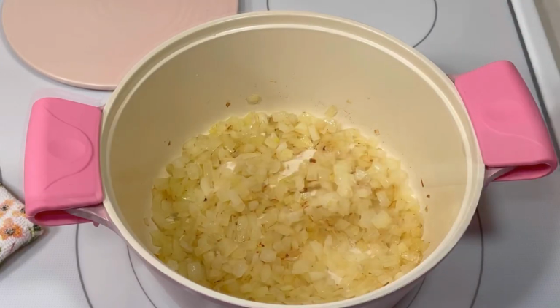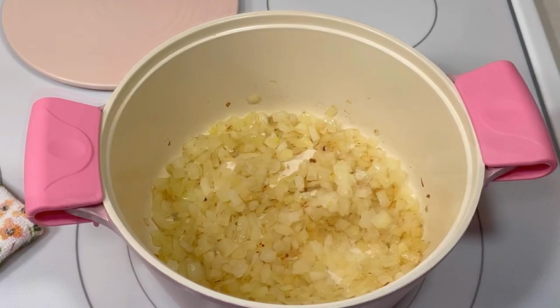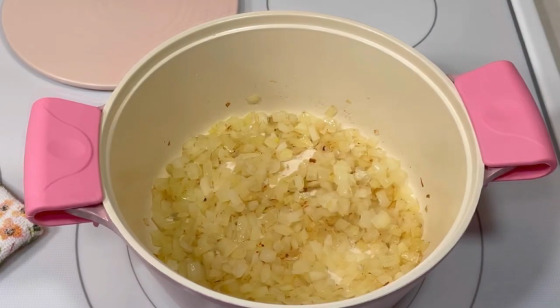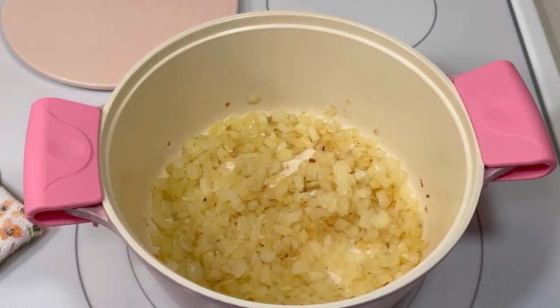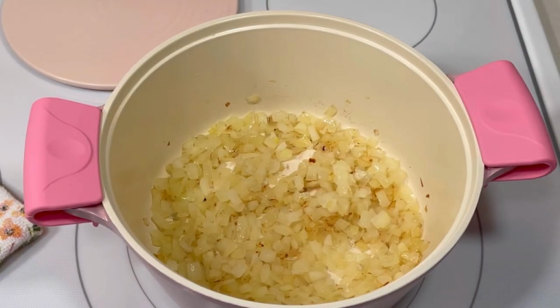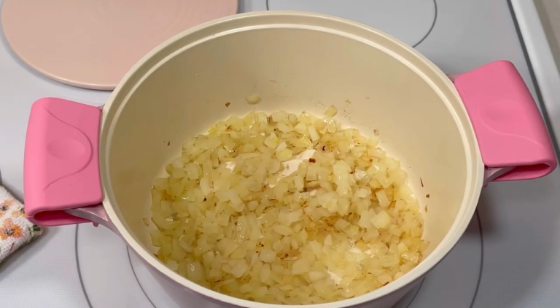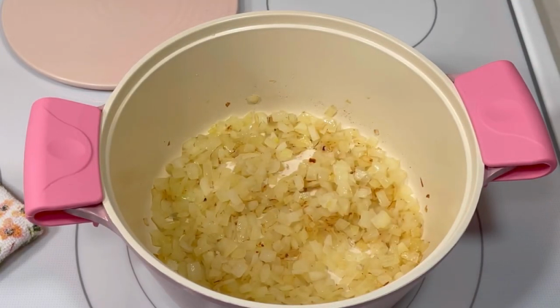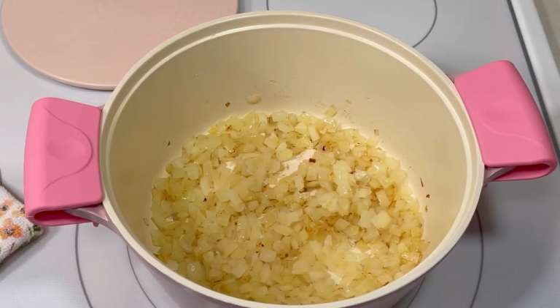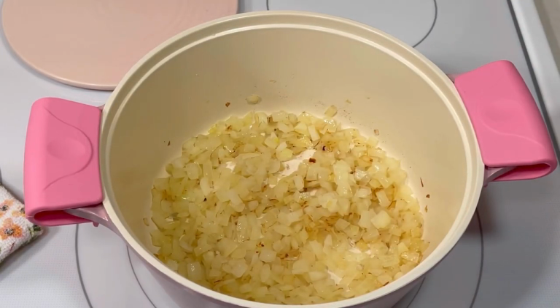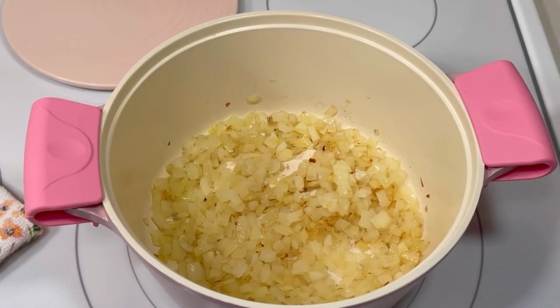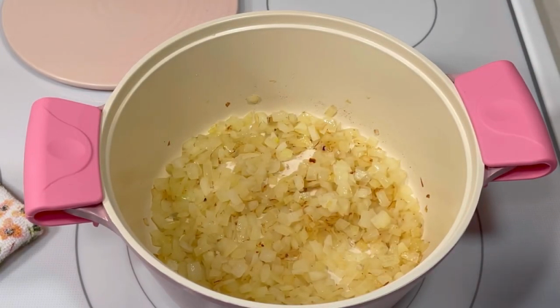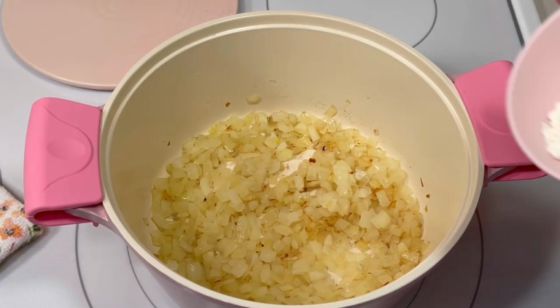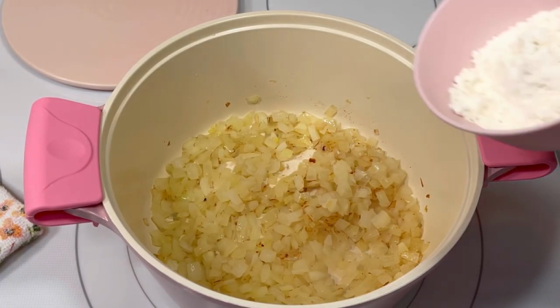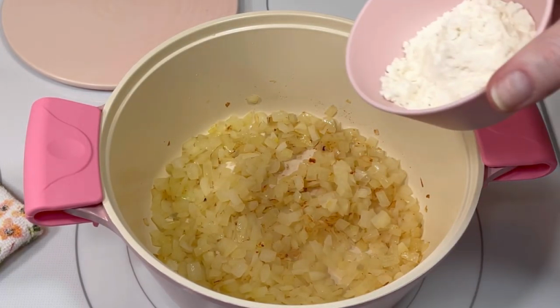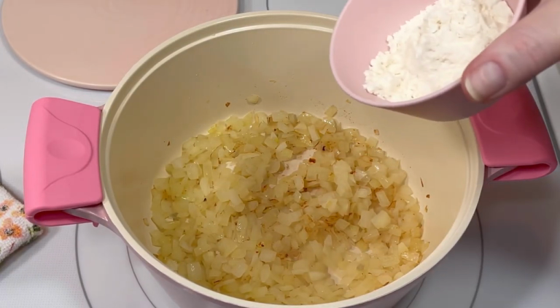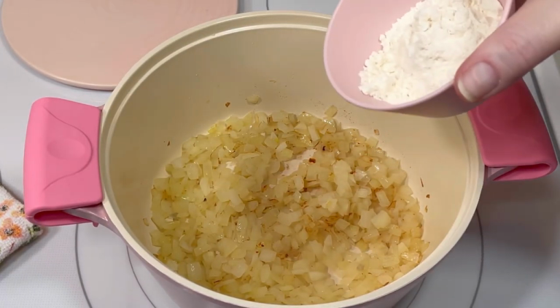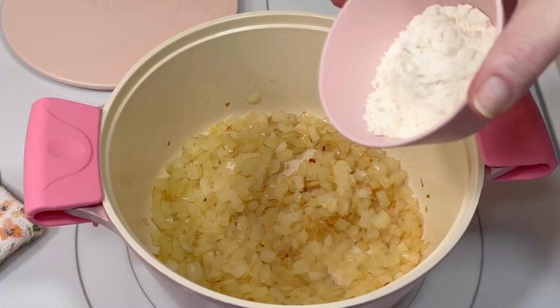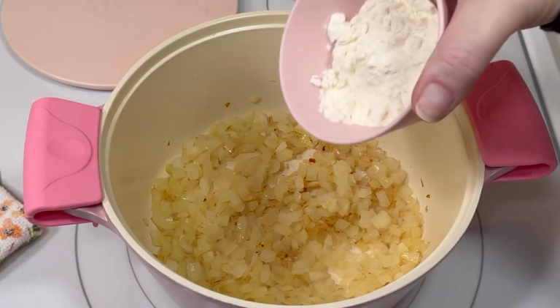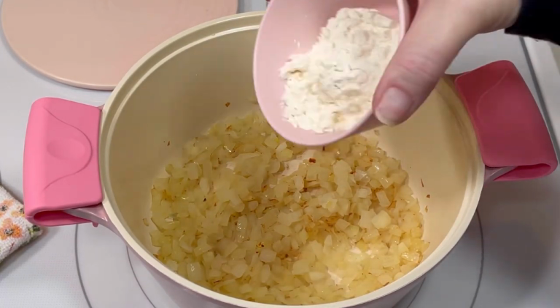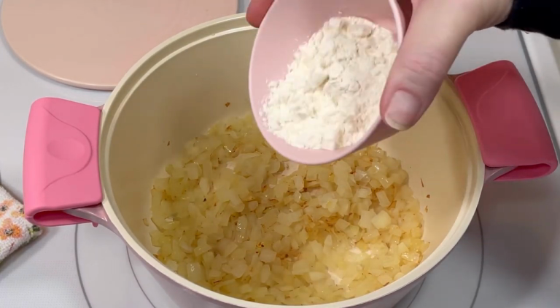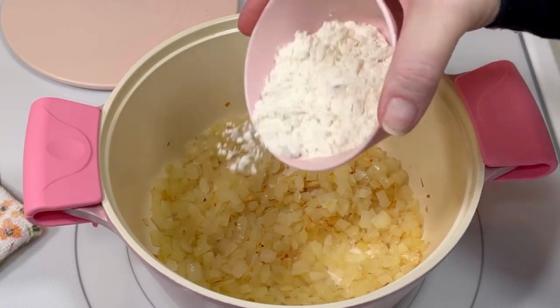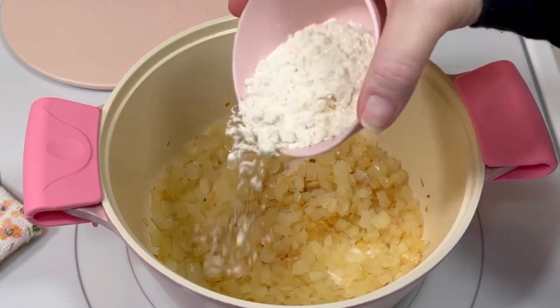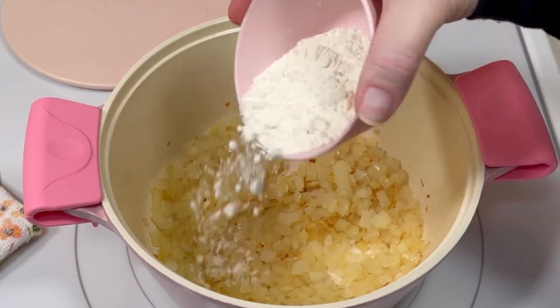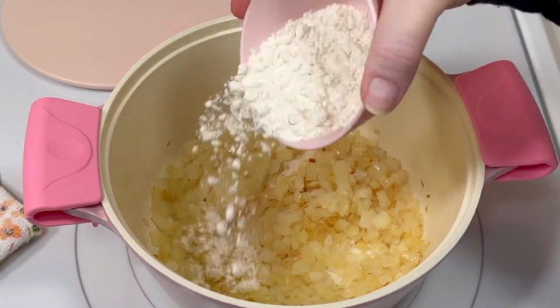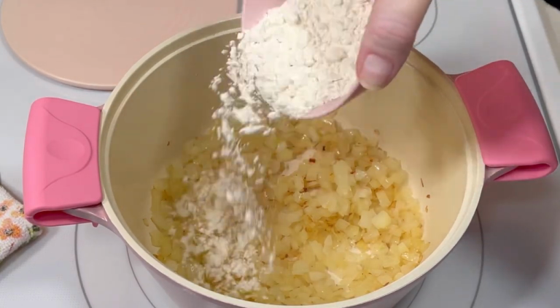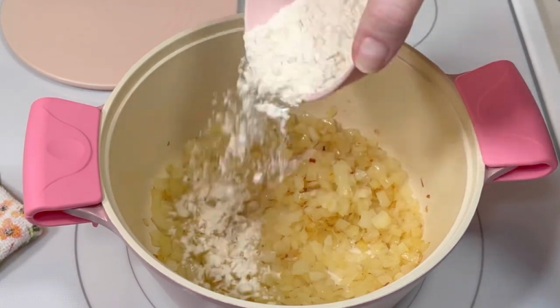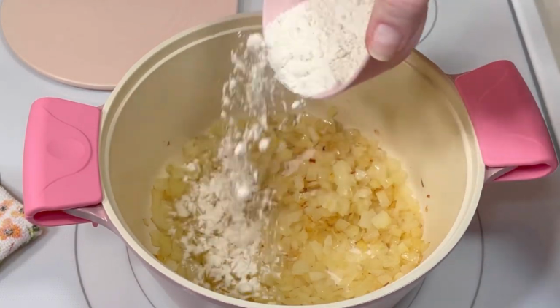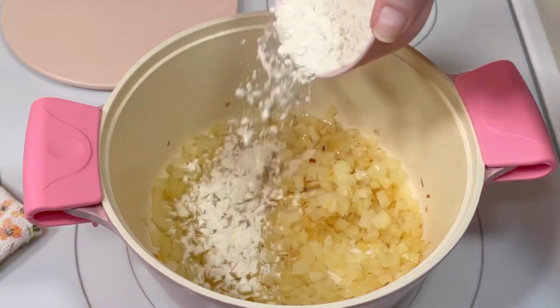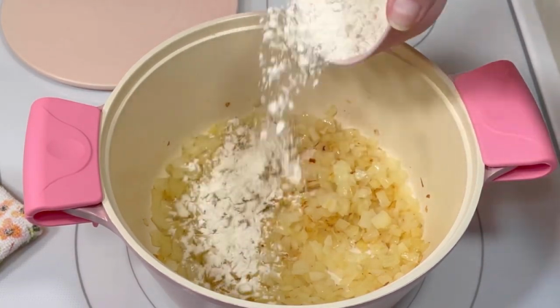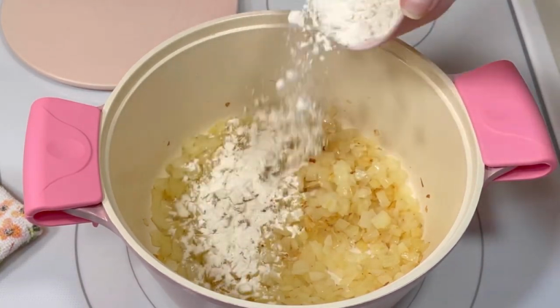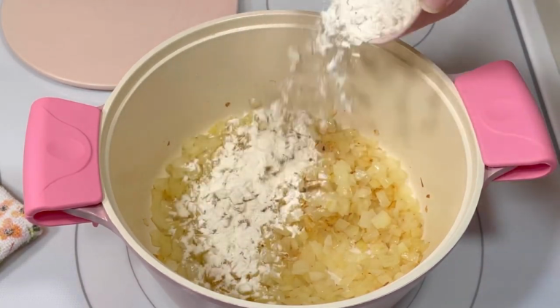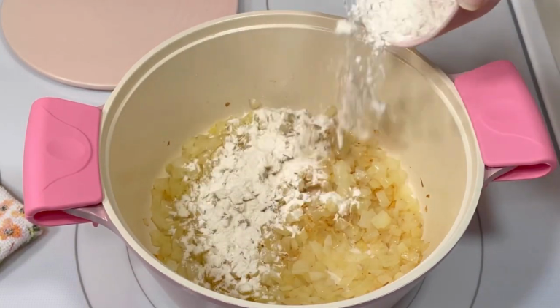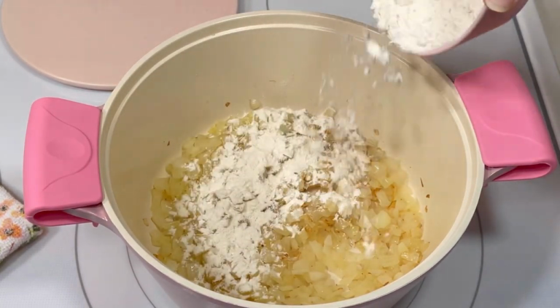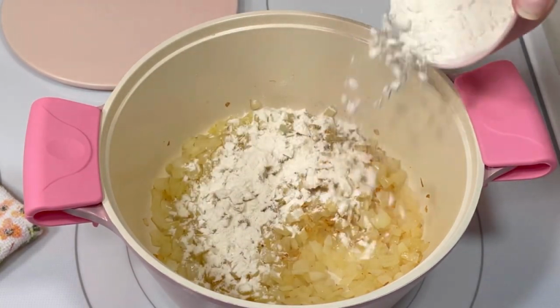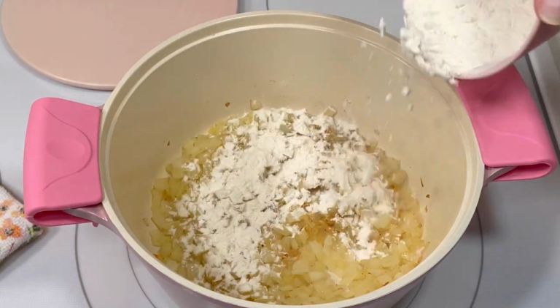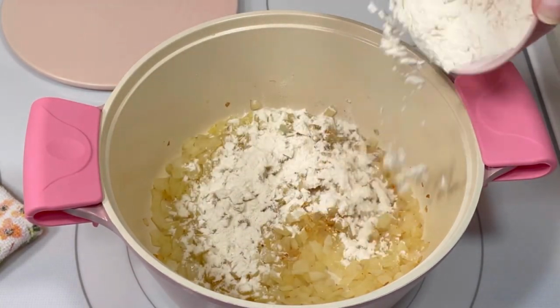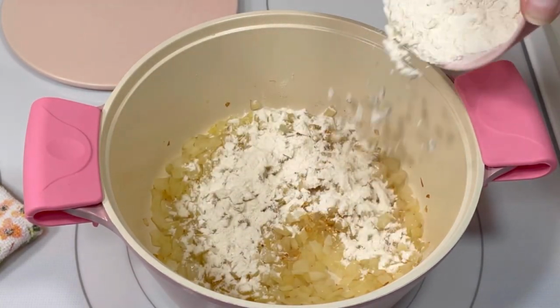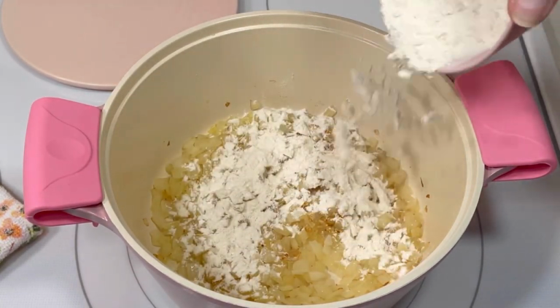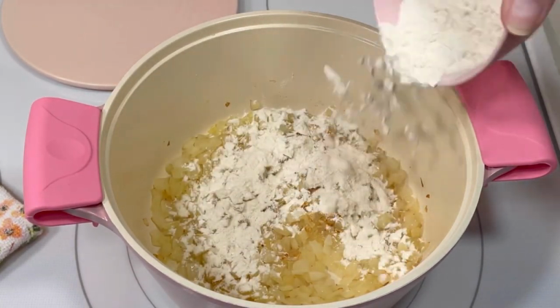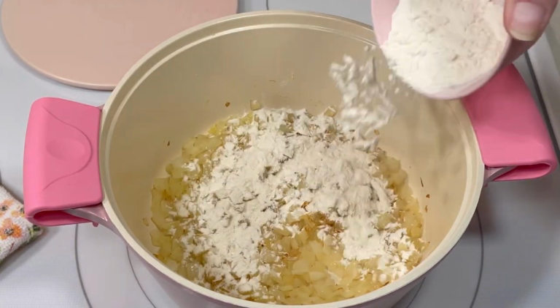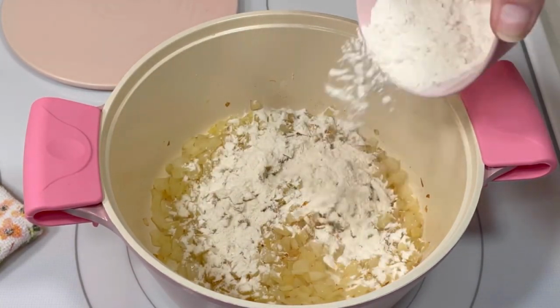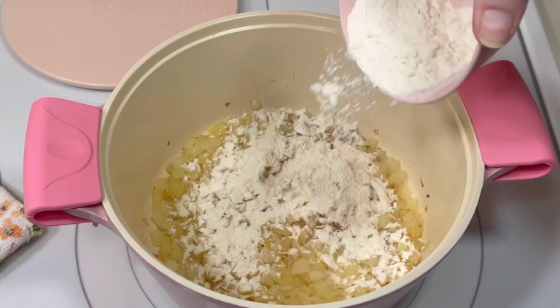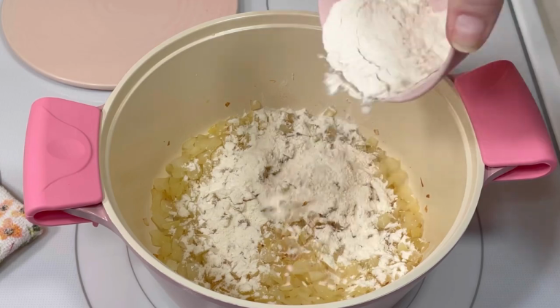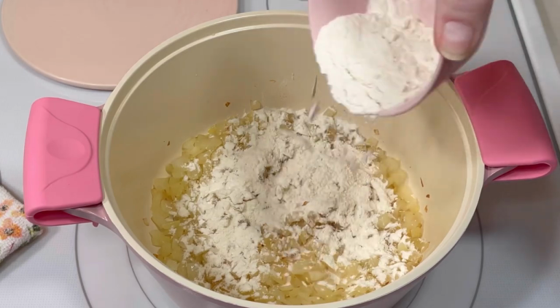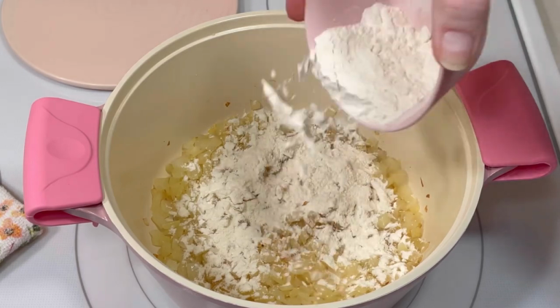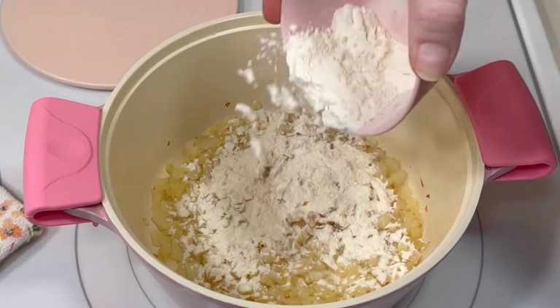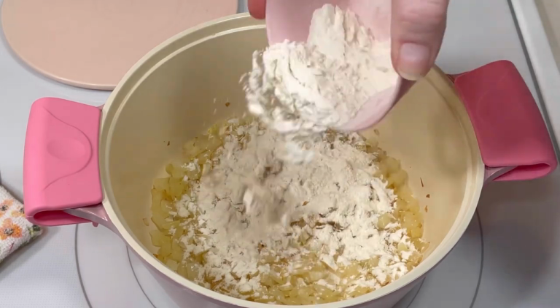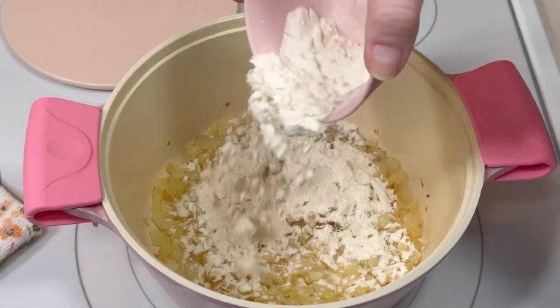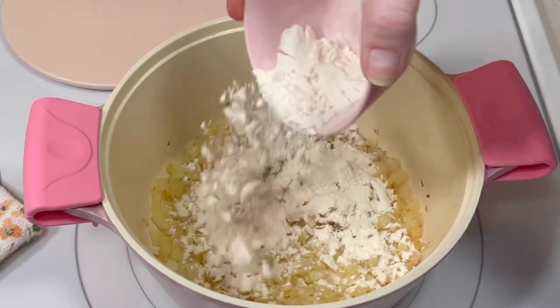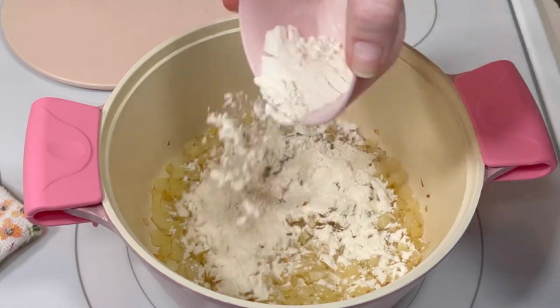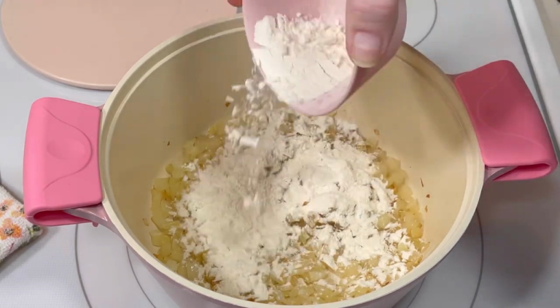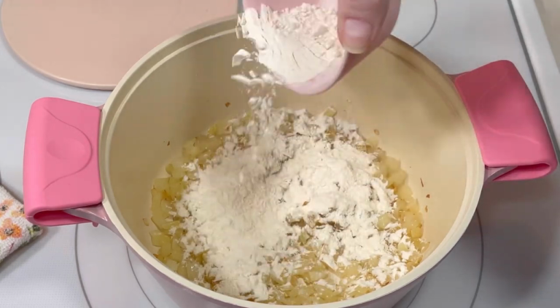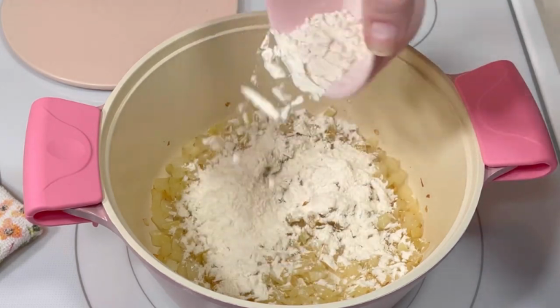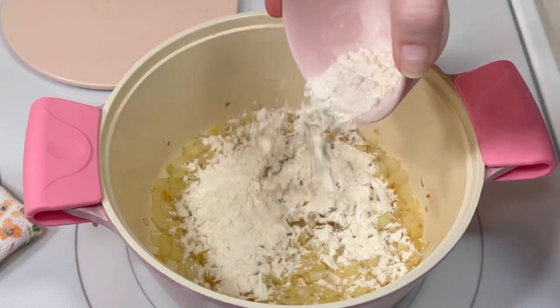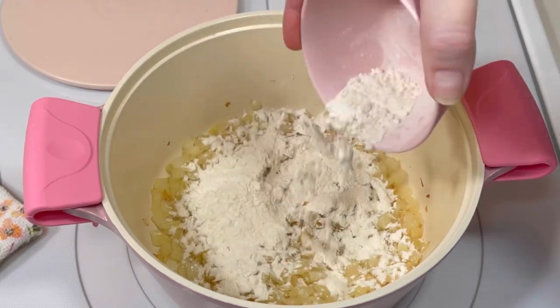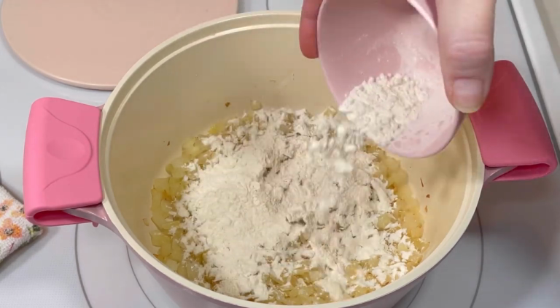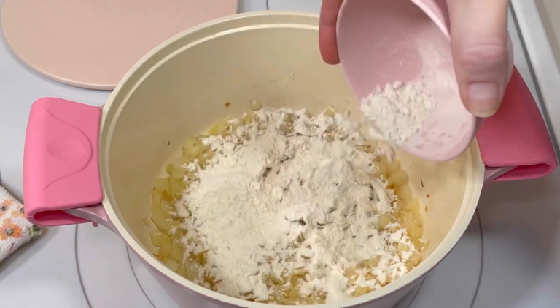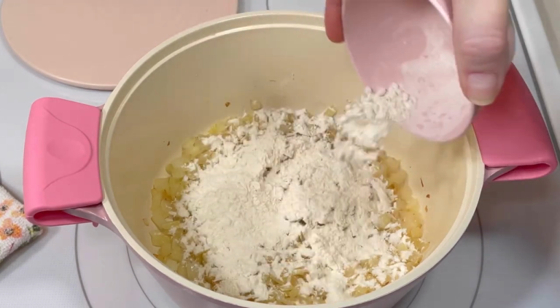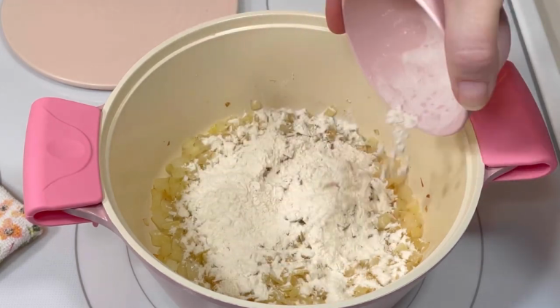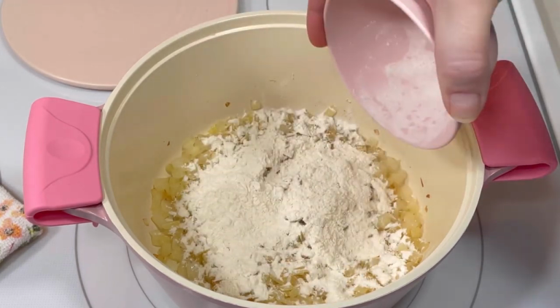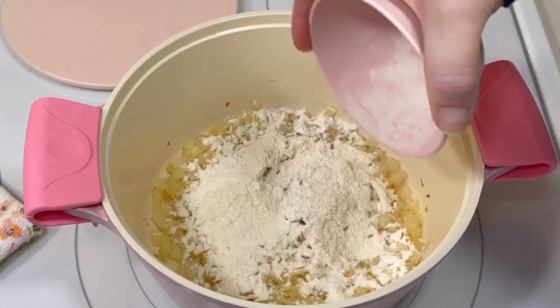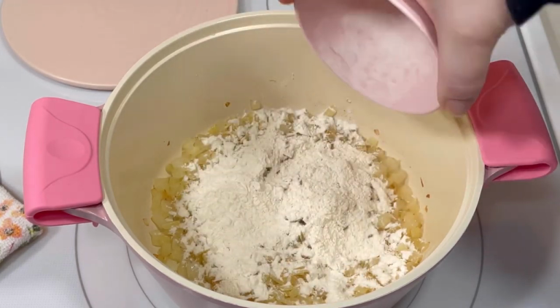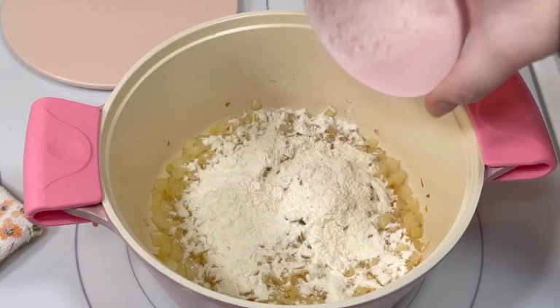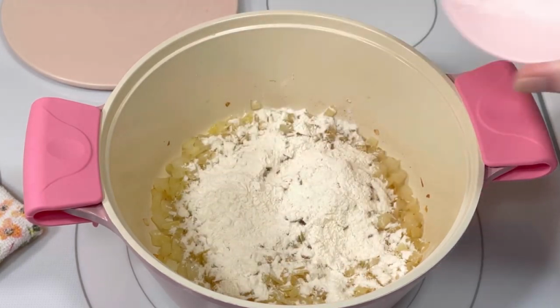Then I added the chopped onion to the pot and sautéed it for about five minutes. After five minutes, I added a quarter cup of all-purpose flour and cooked it together with the onions for about a minute.